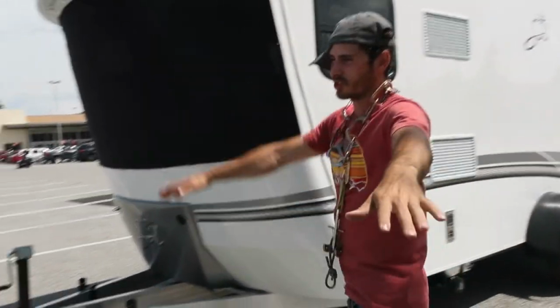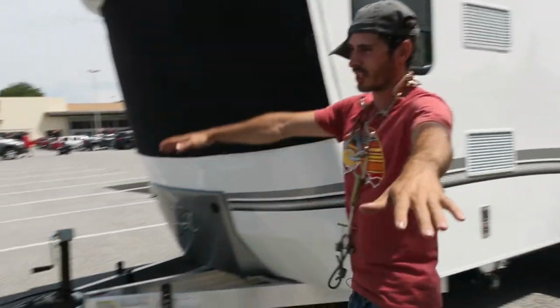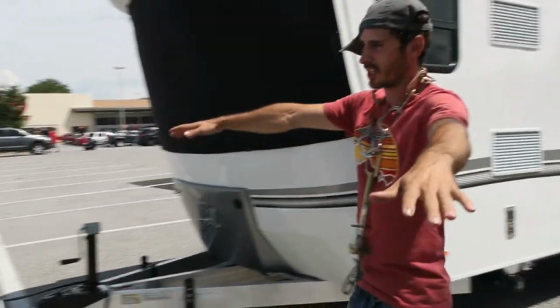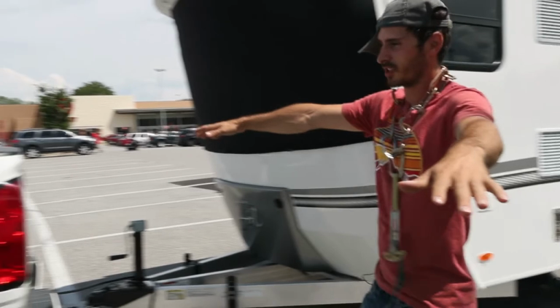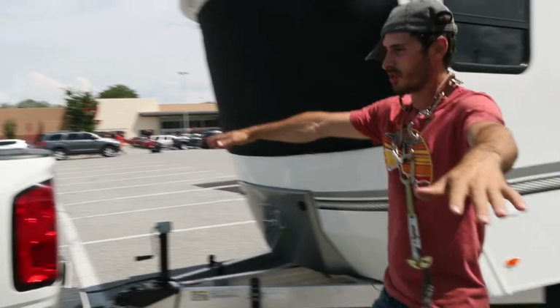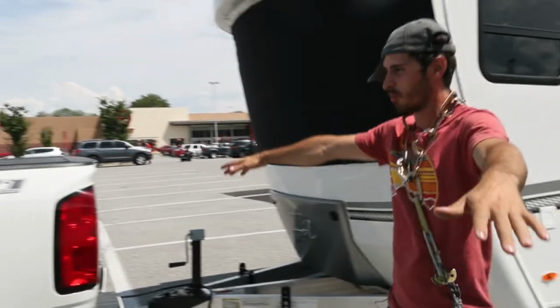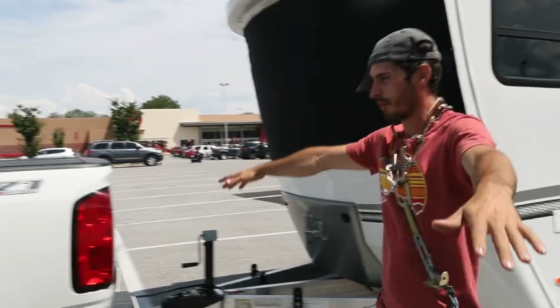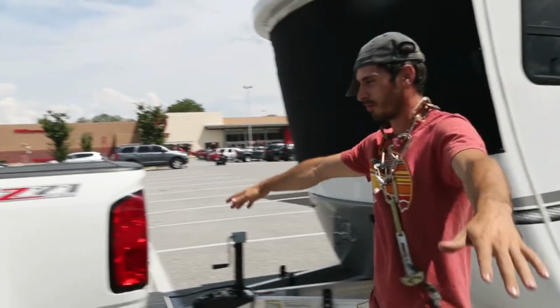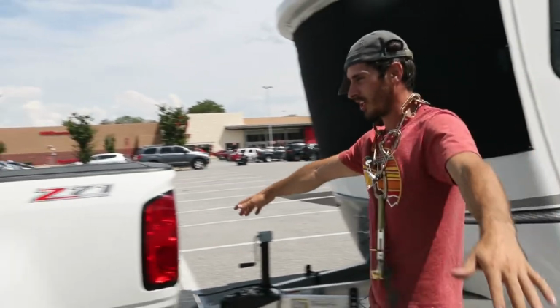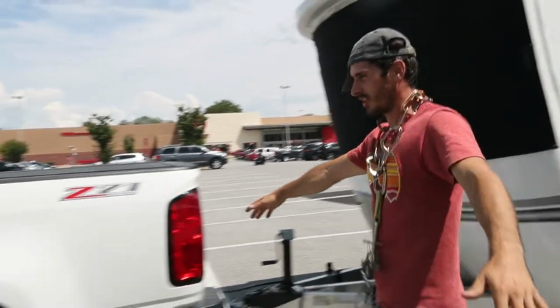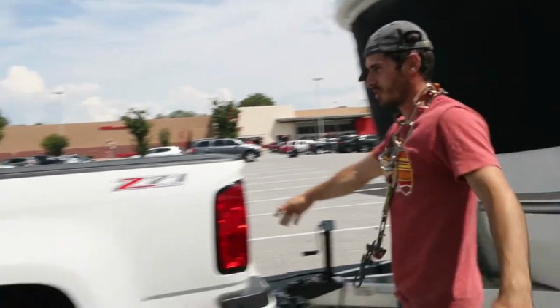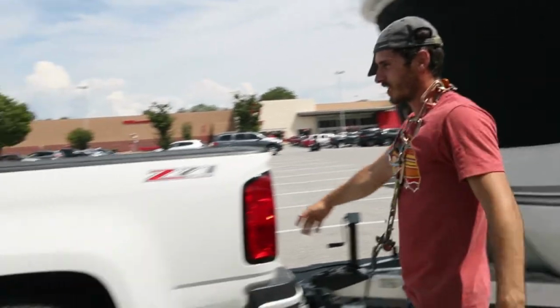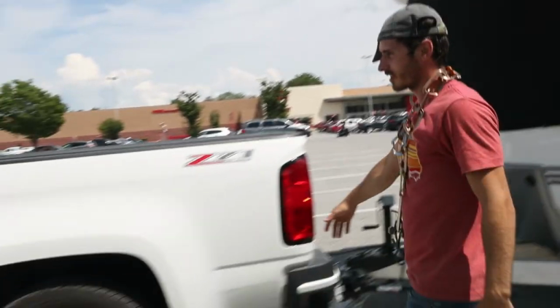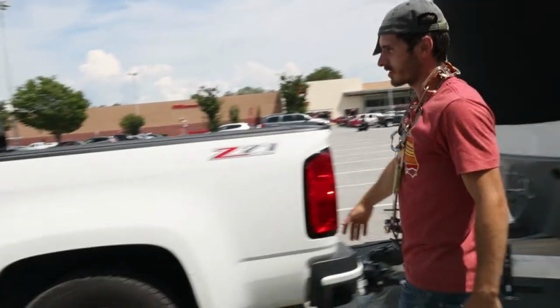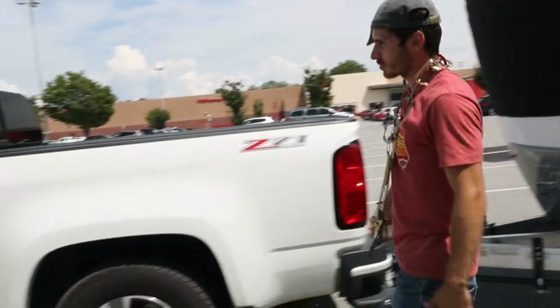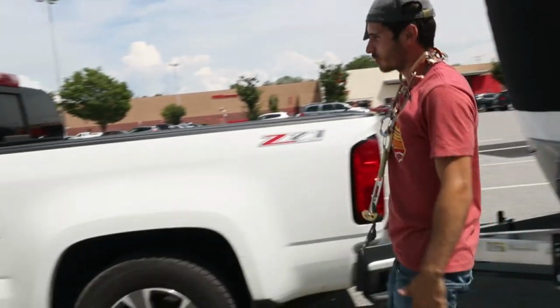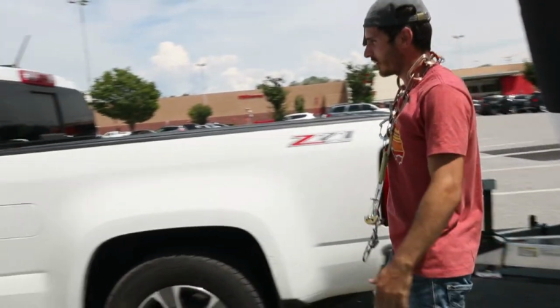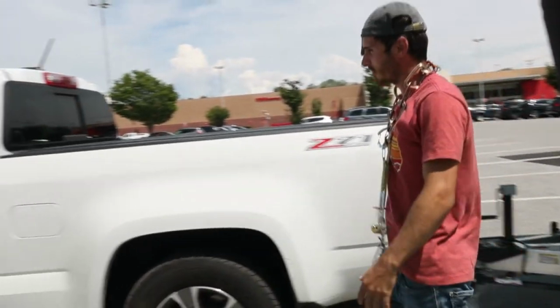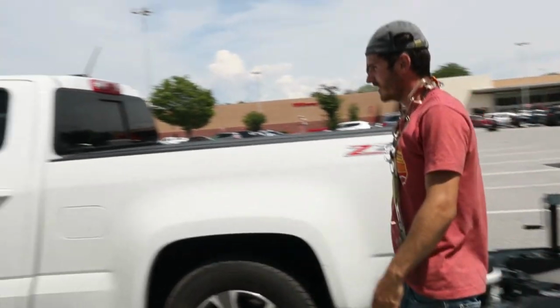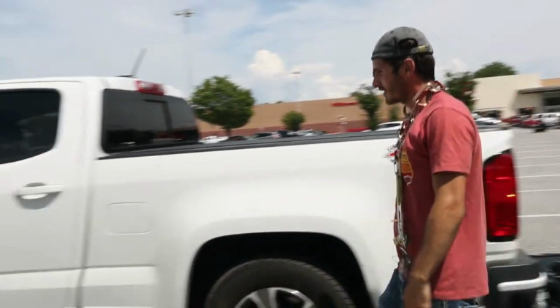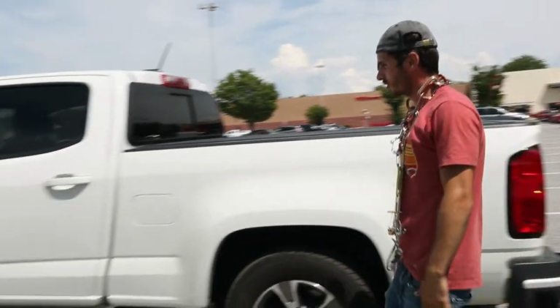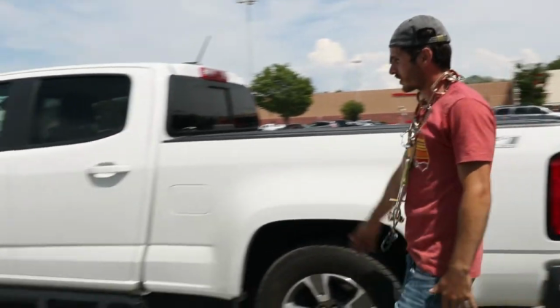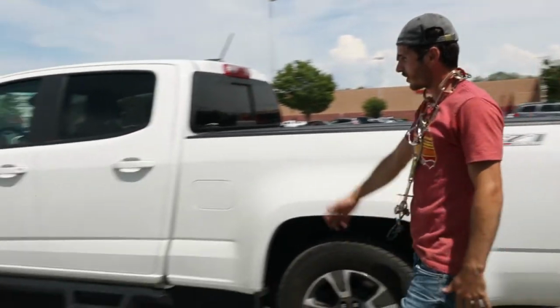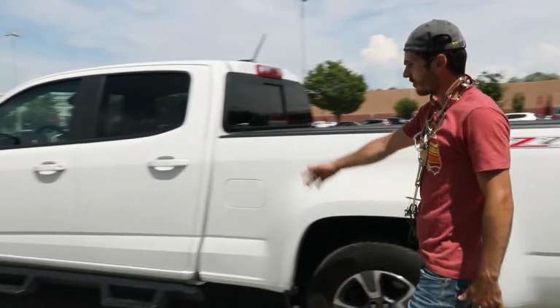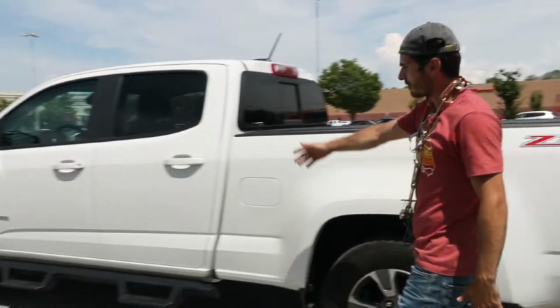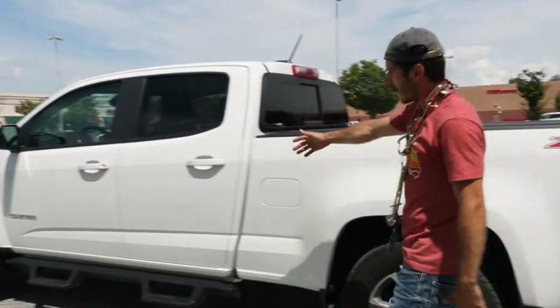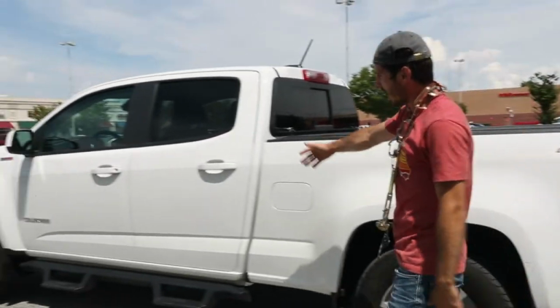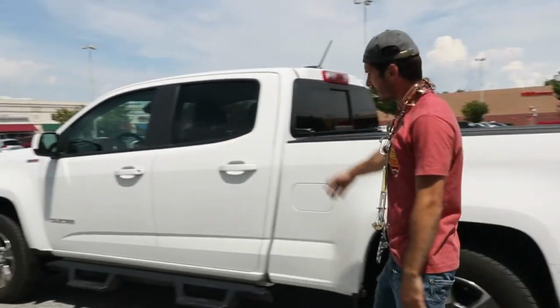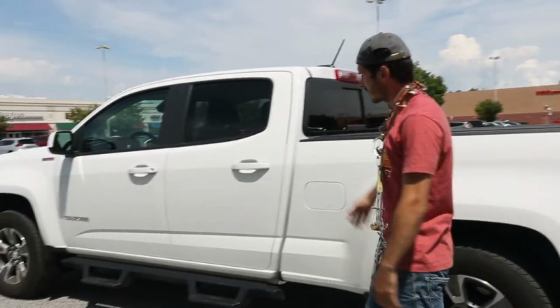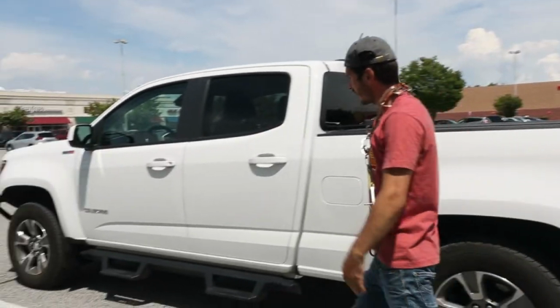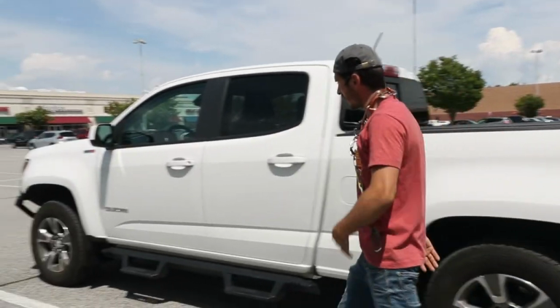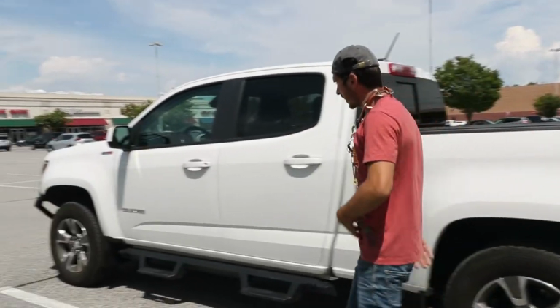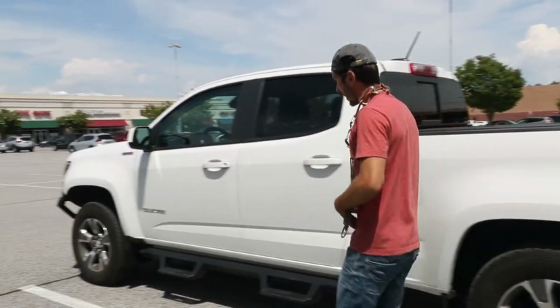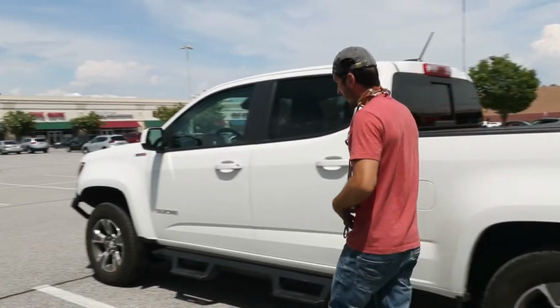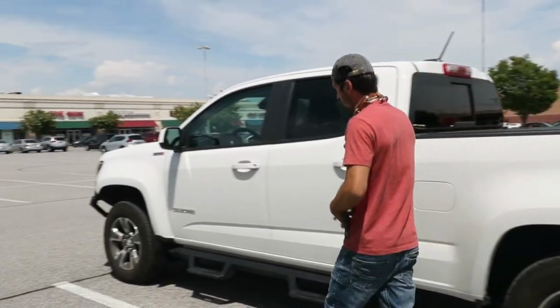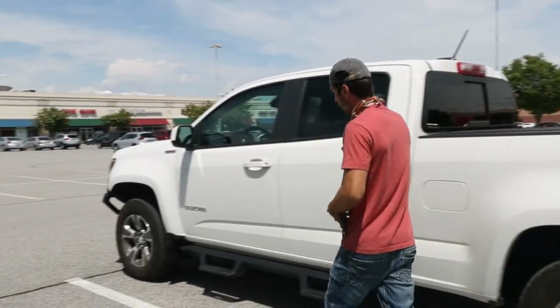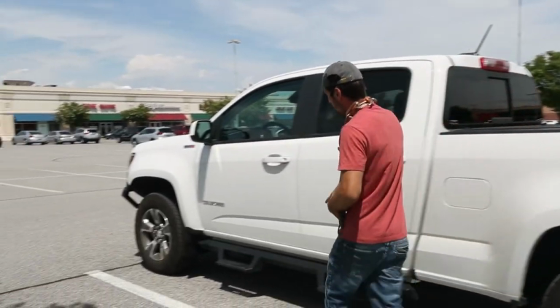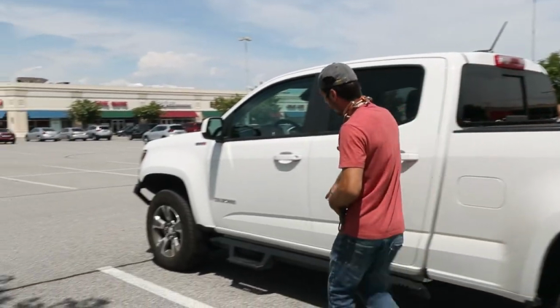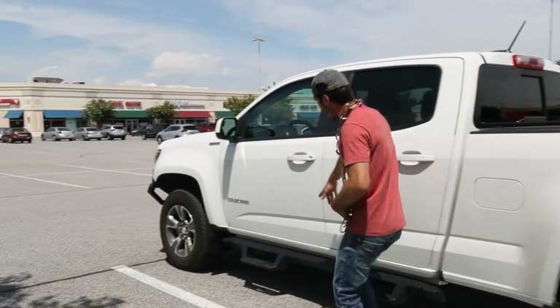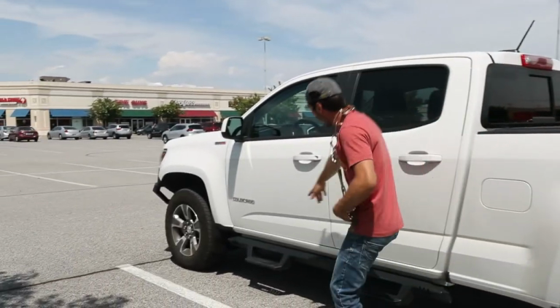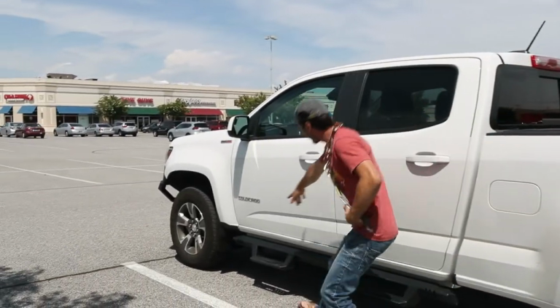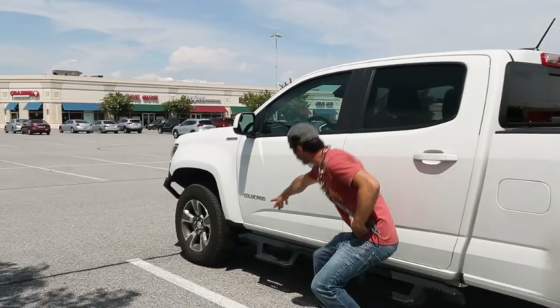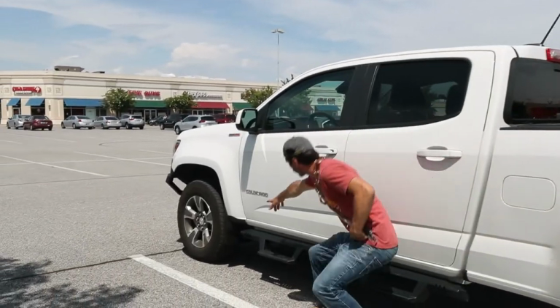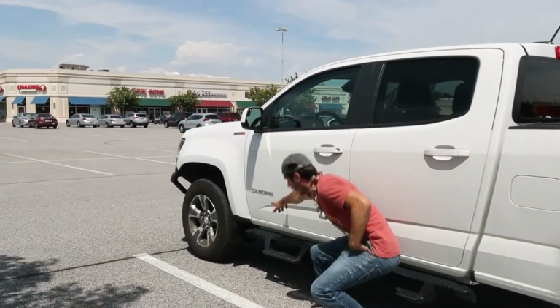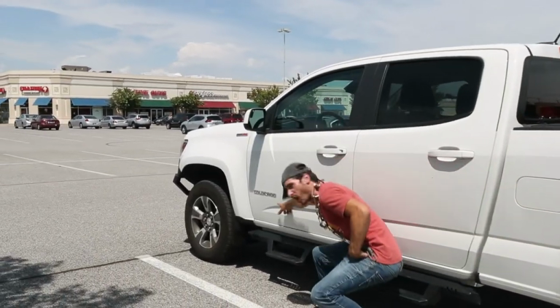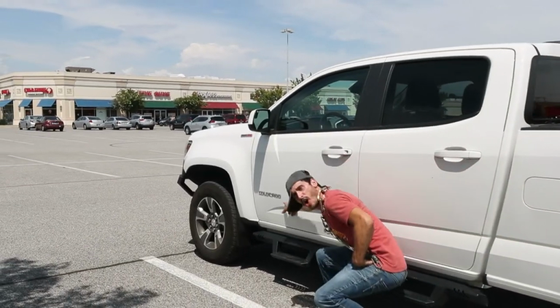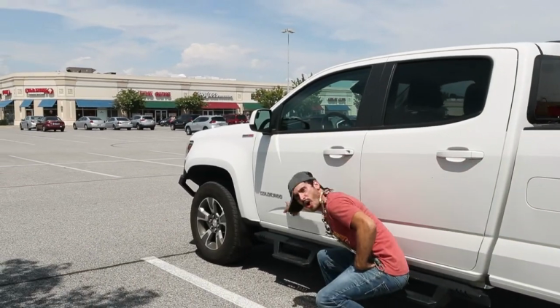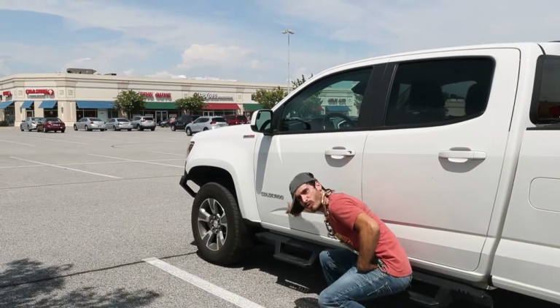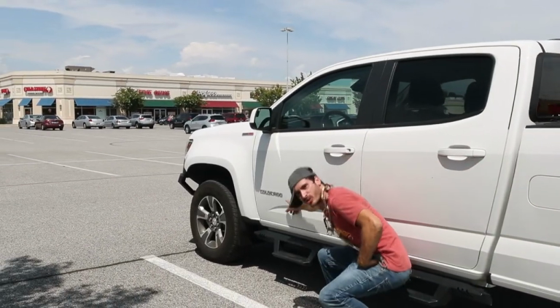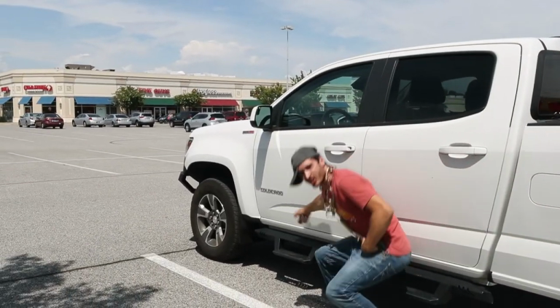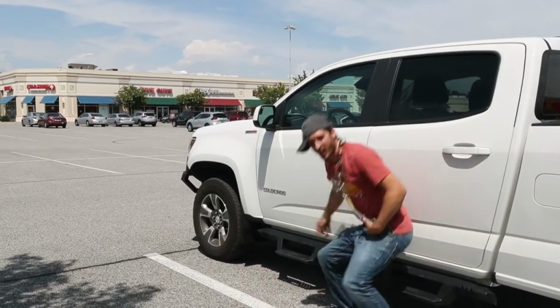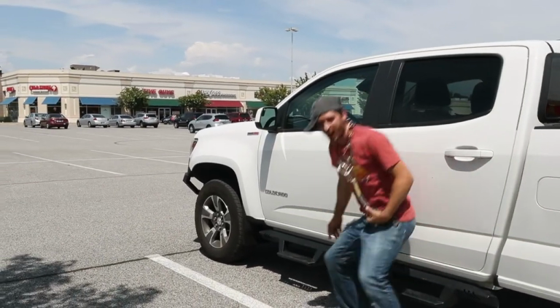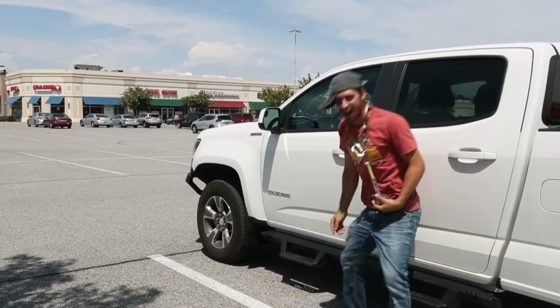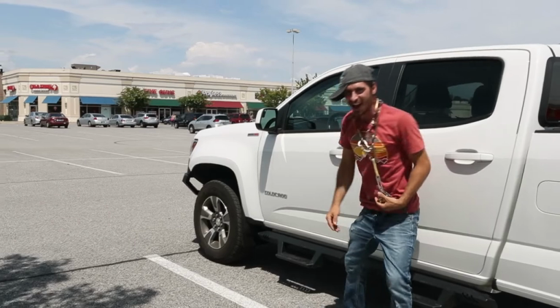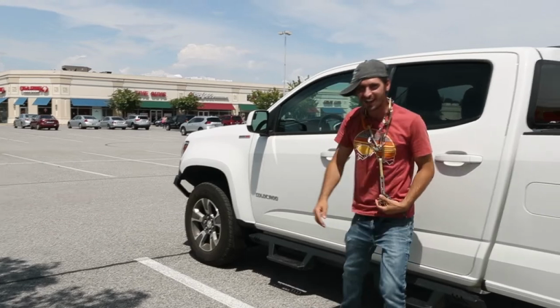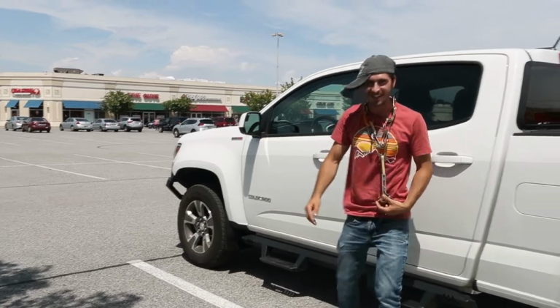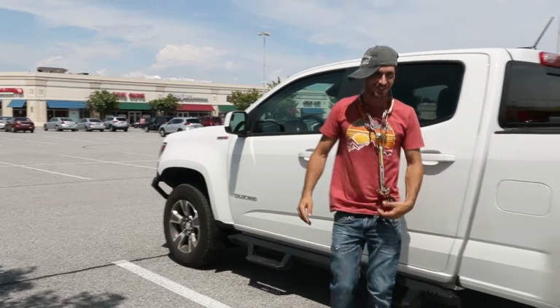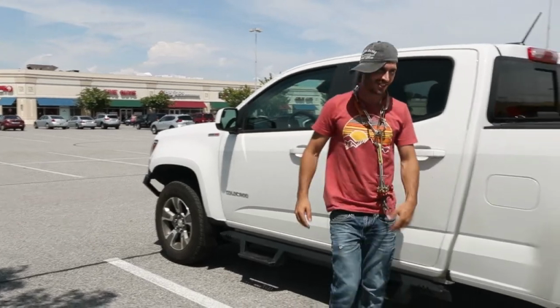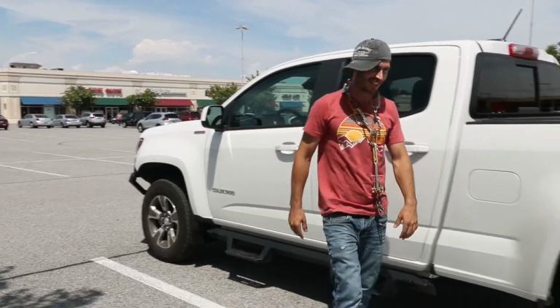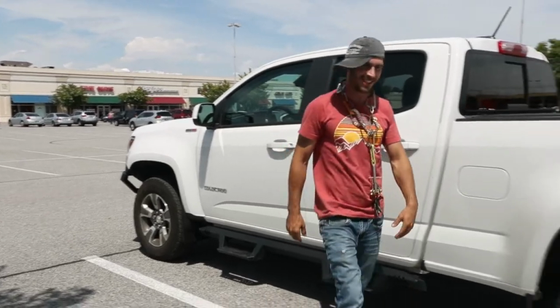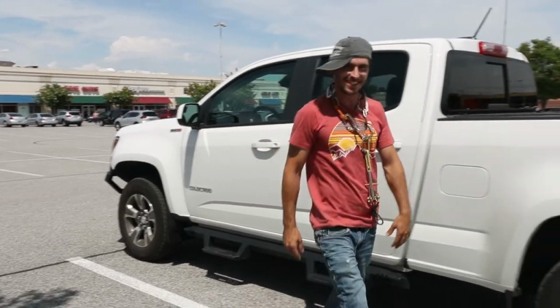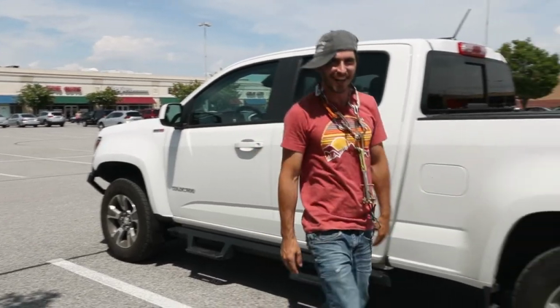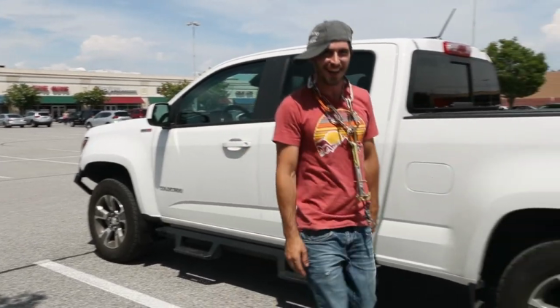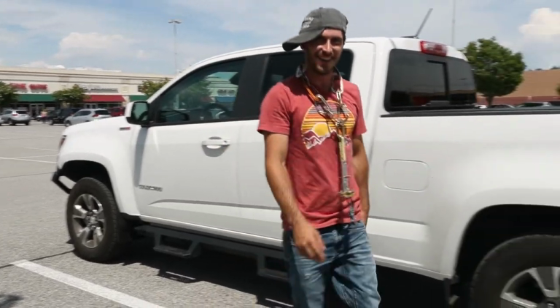First, back up — we got to check out this whip right here. Check out this whip. The Duramax Colorado. Check this out.